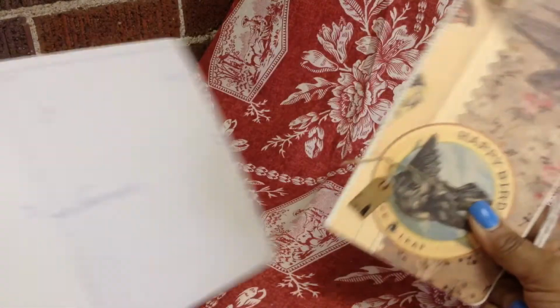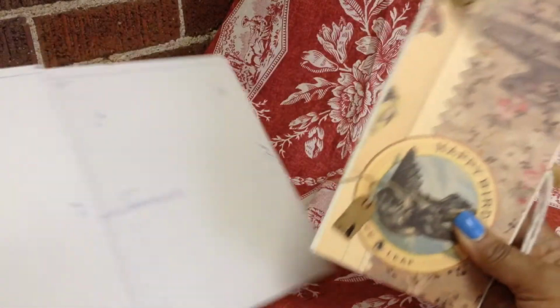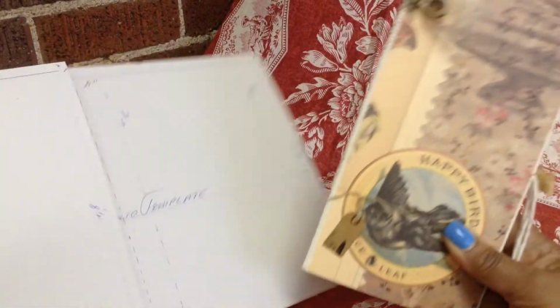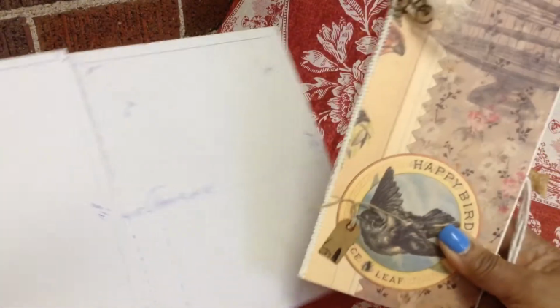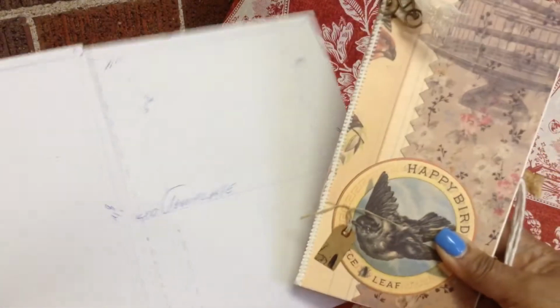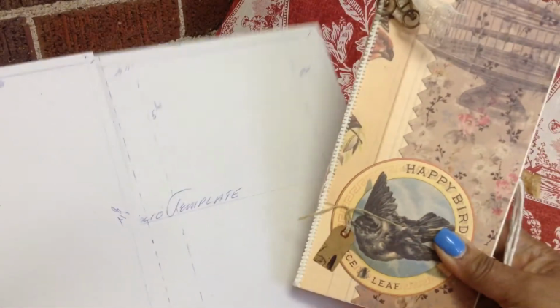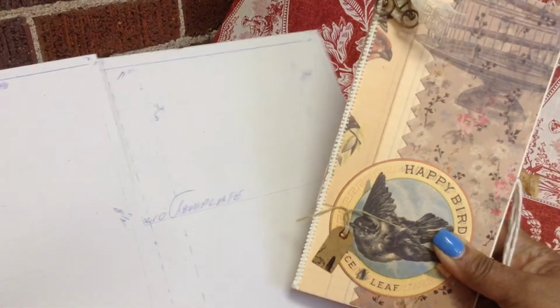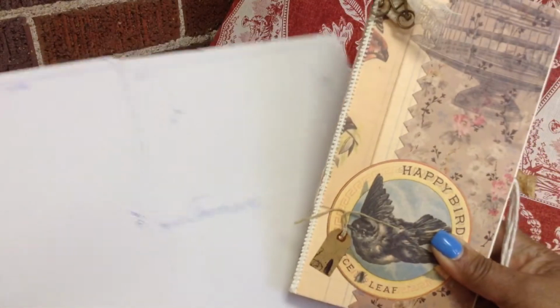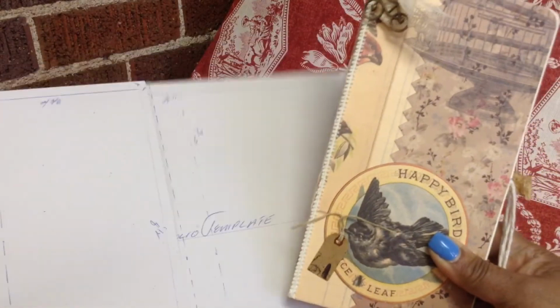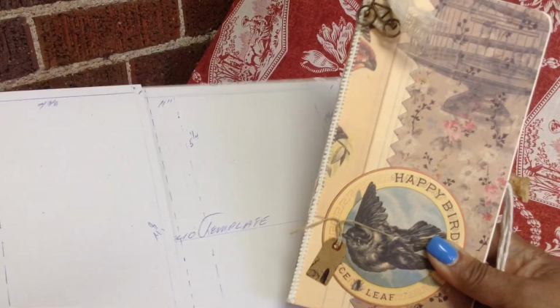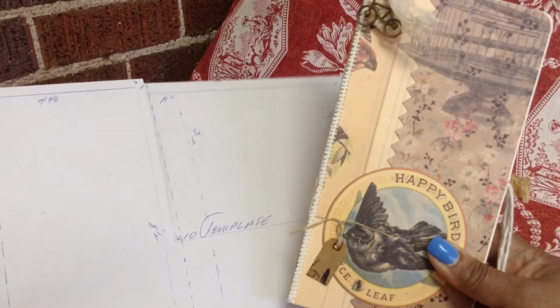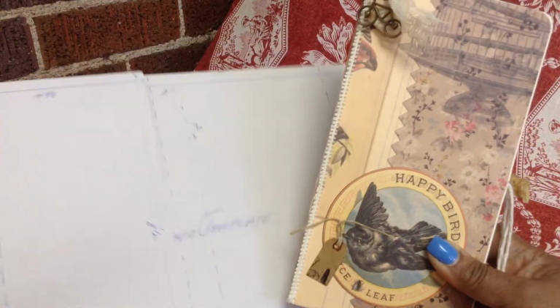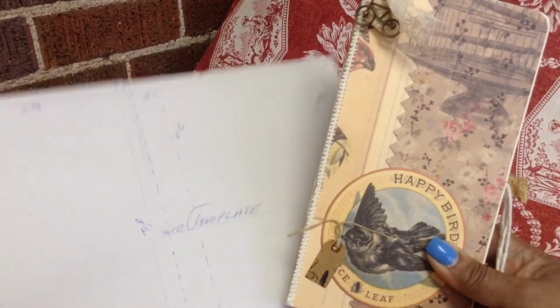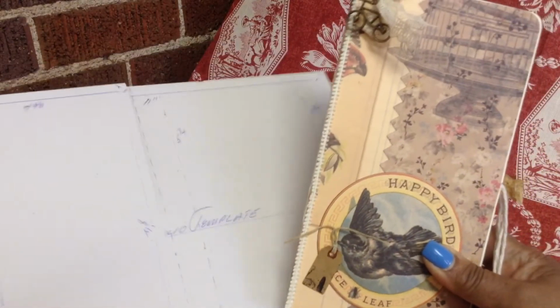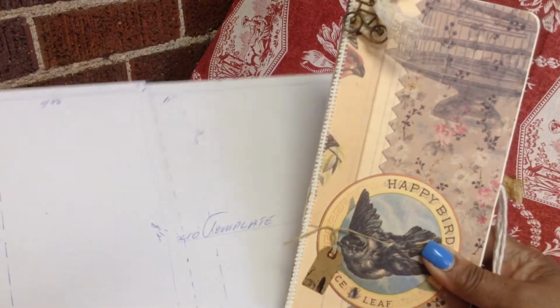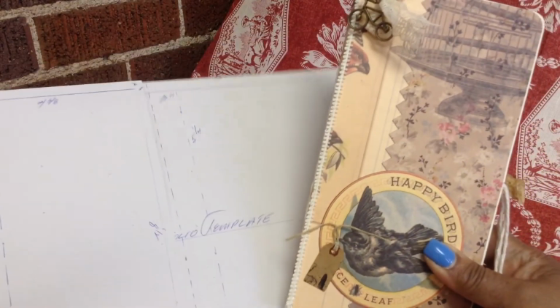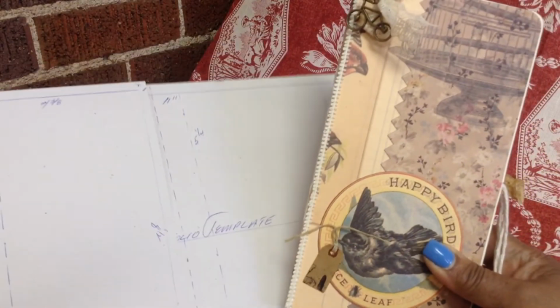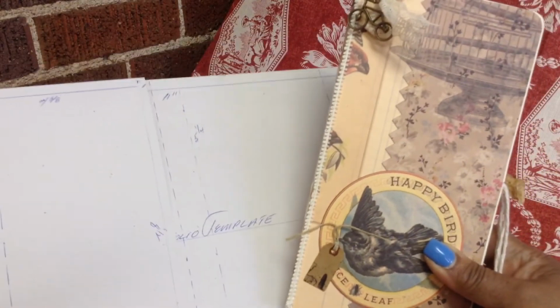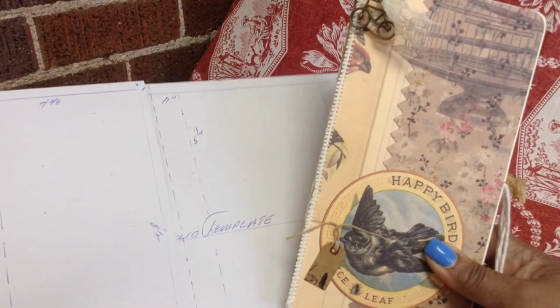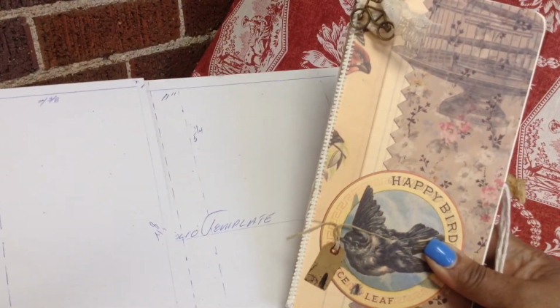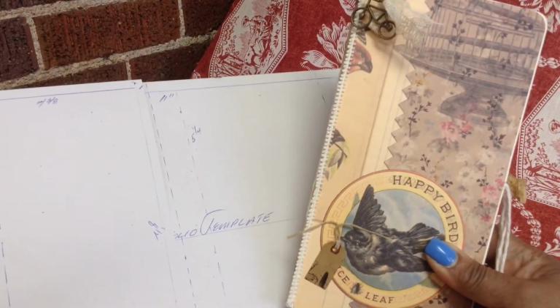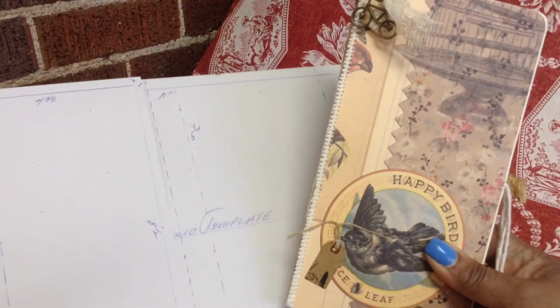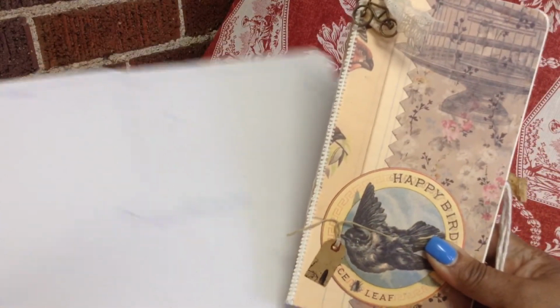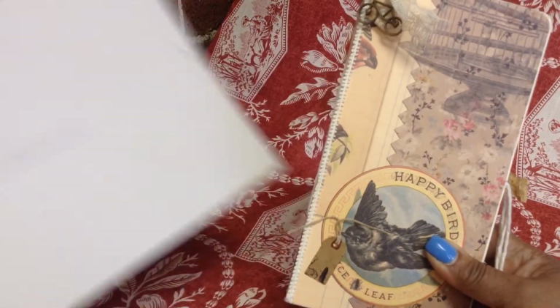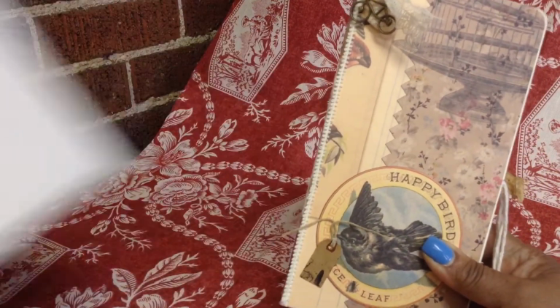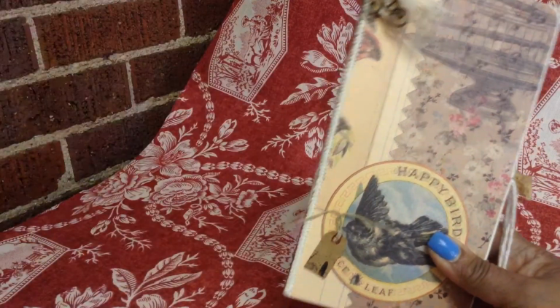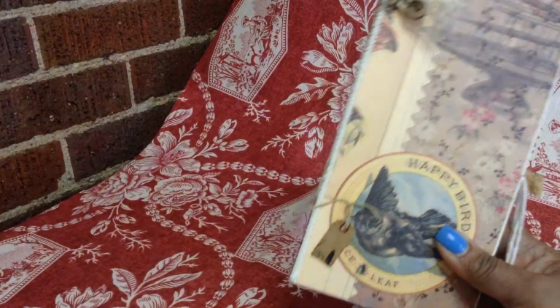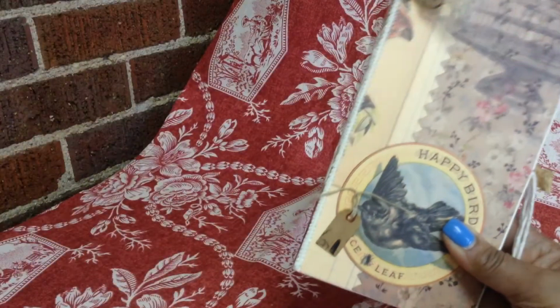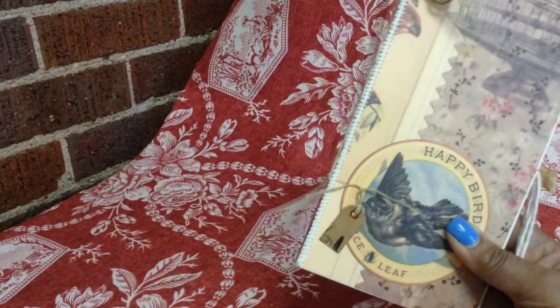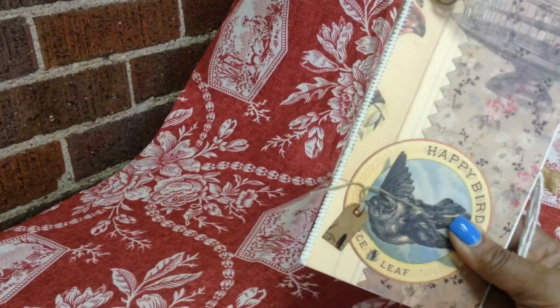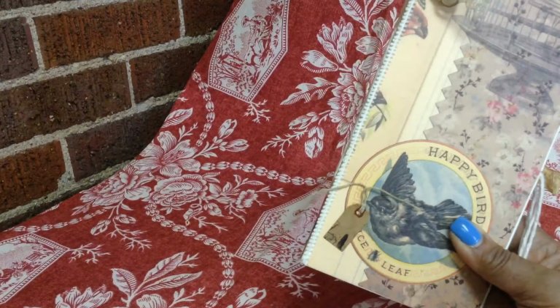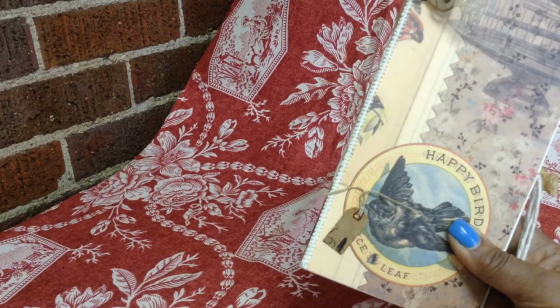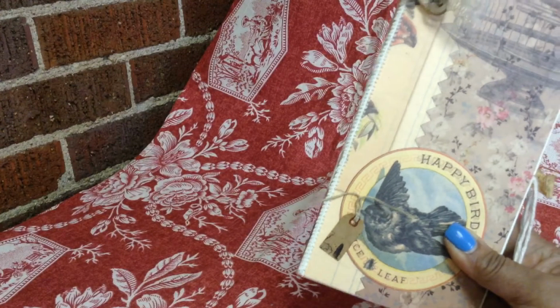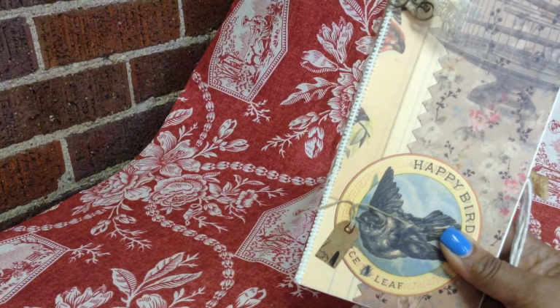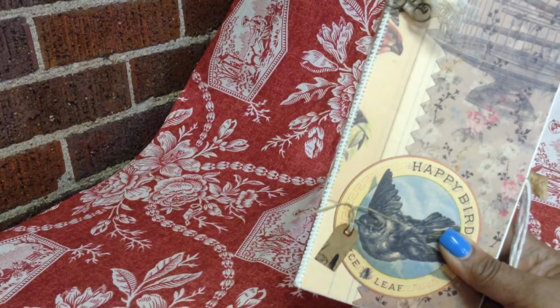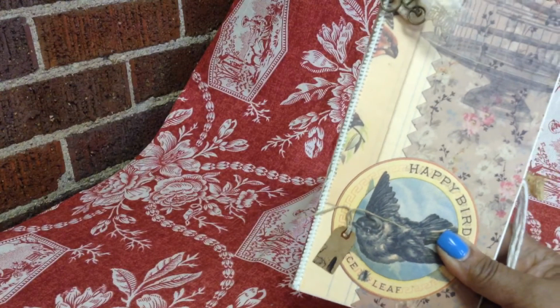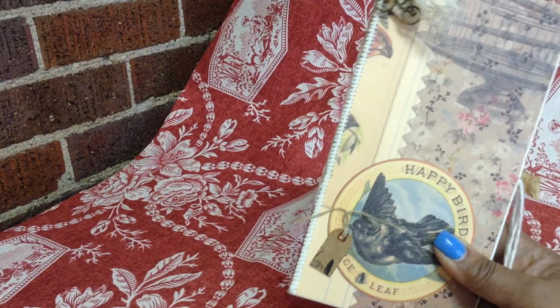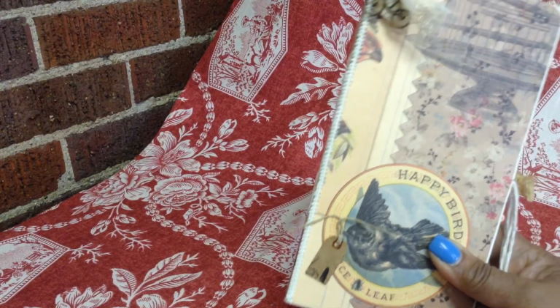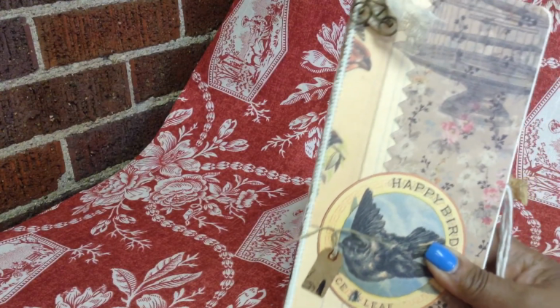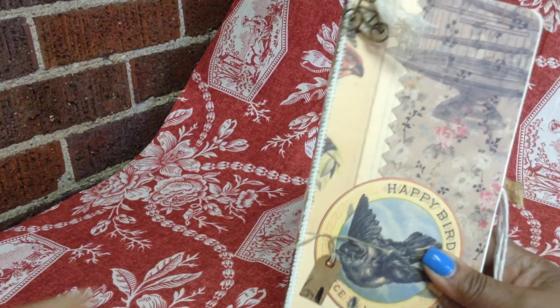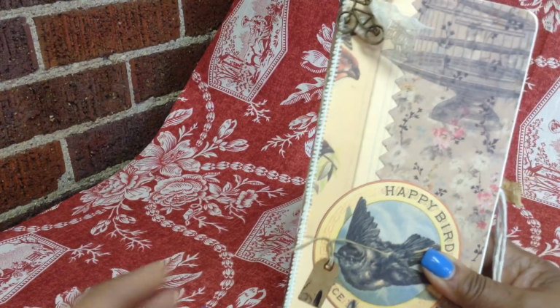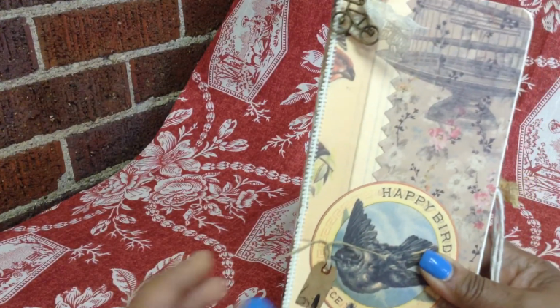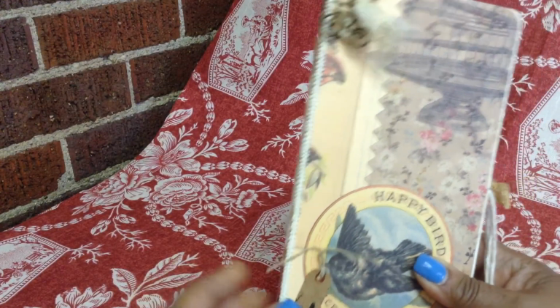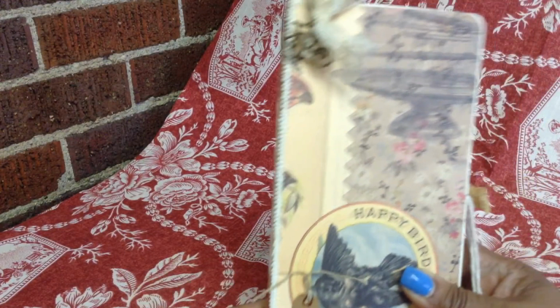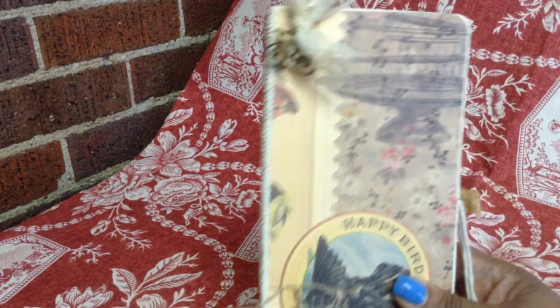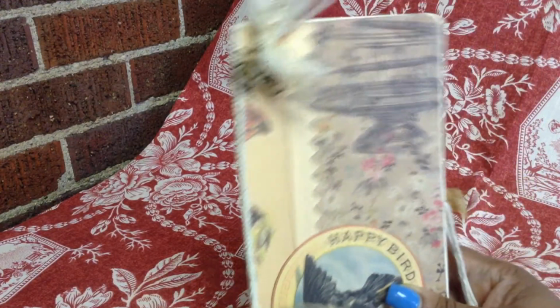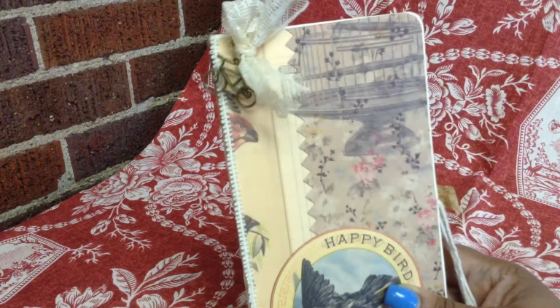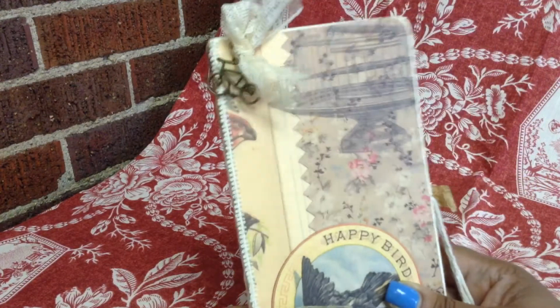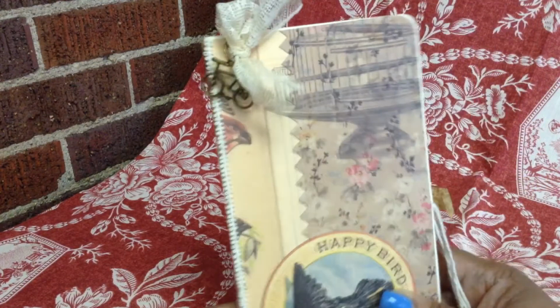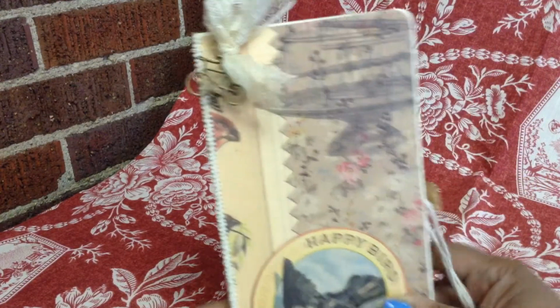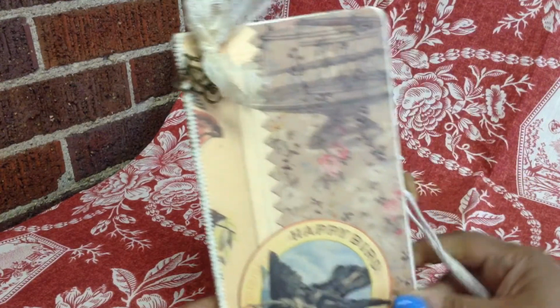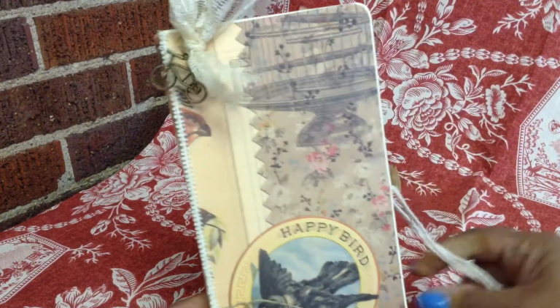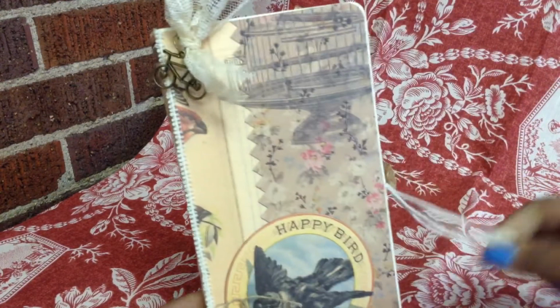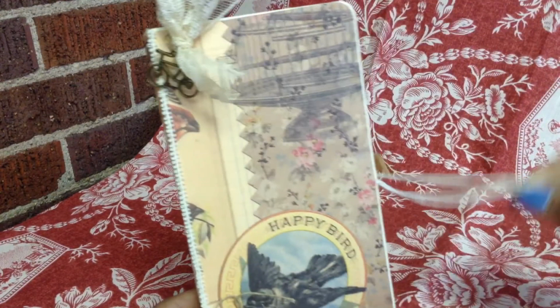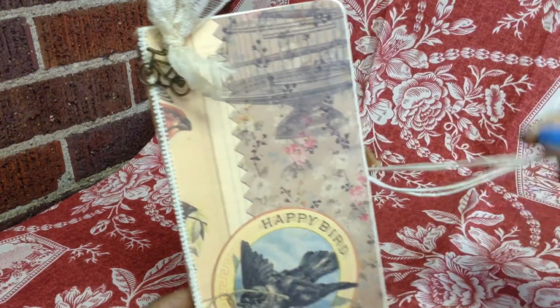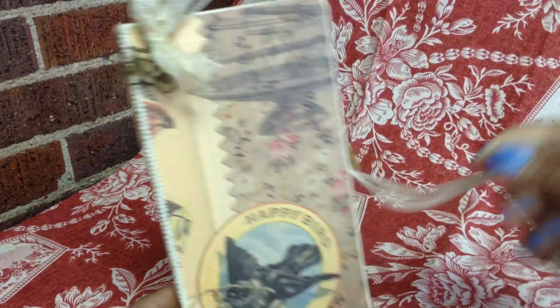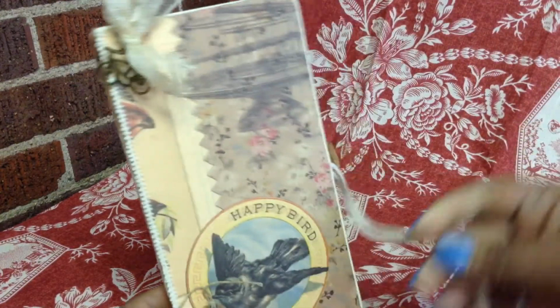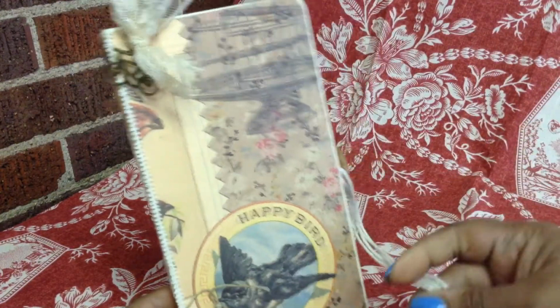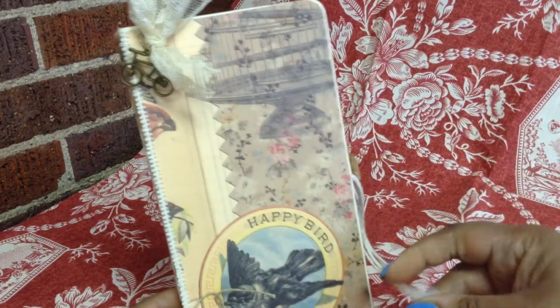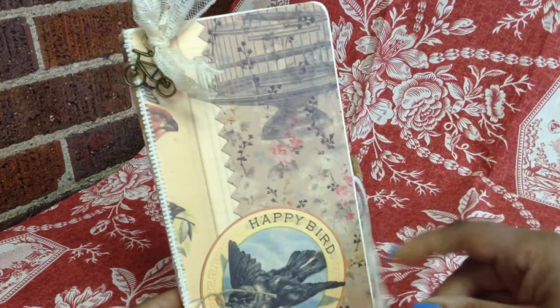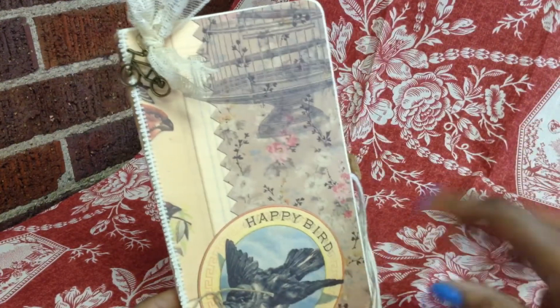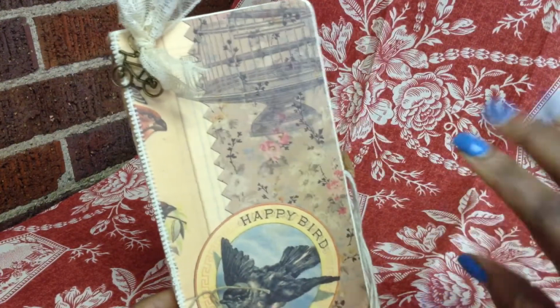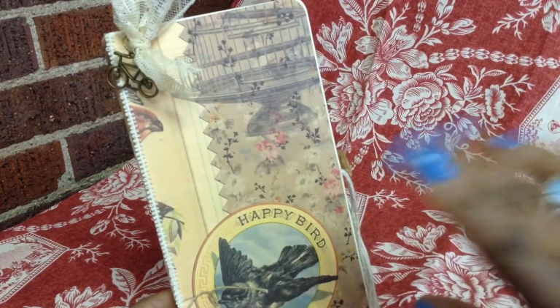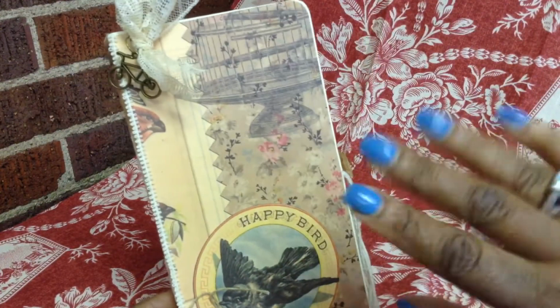Hope everybody is having a great Wednesday. Happy crafting. We'll see you soon. Bye.